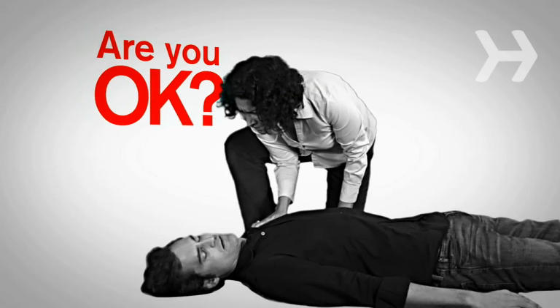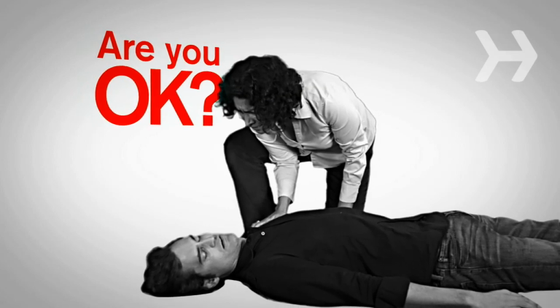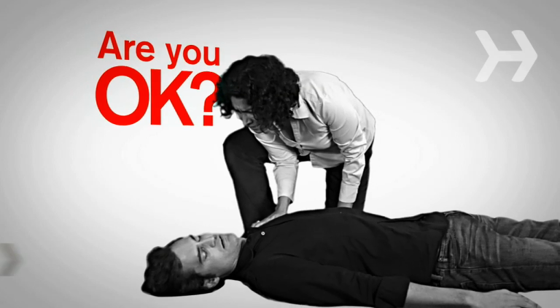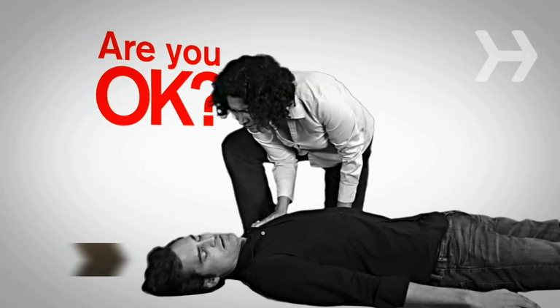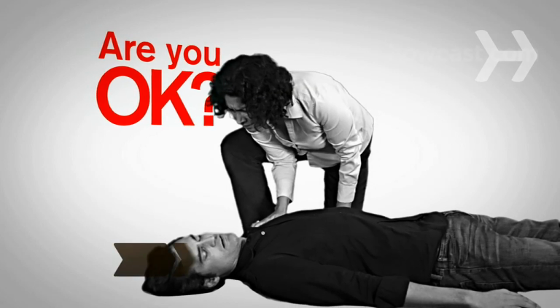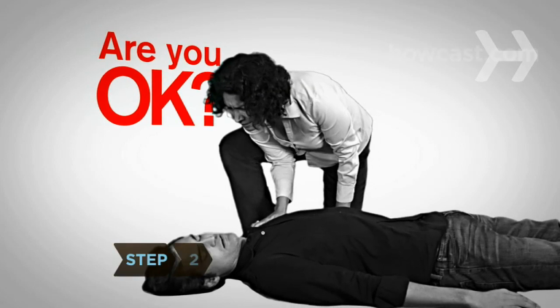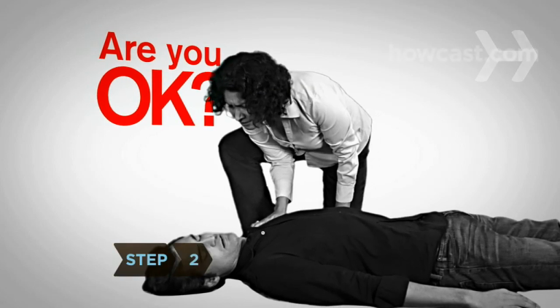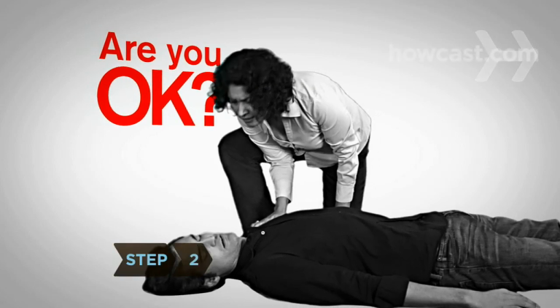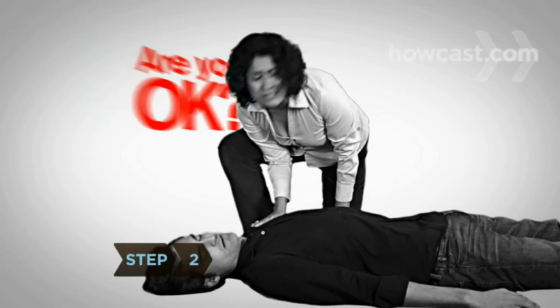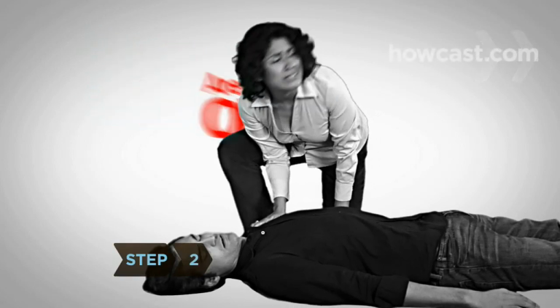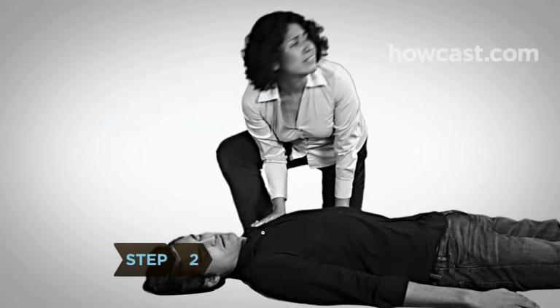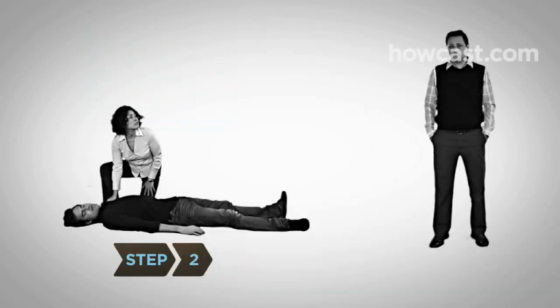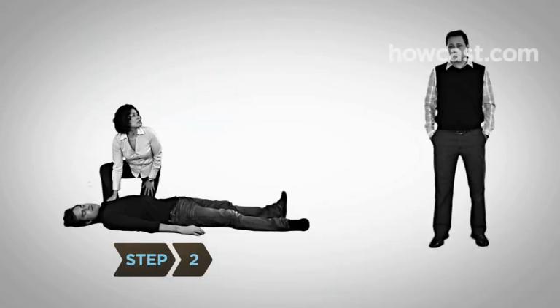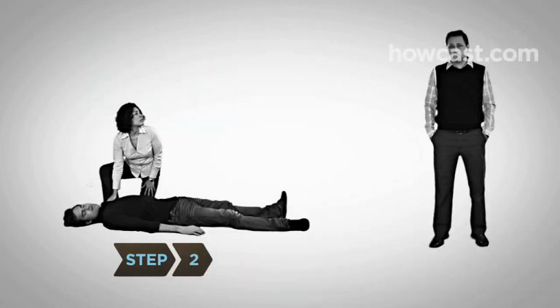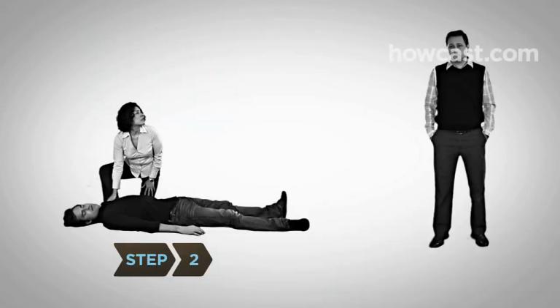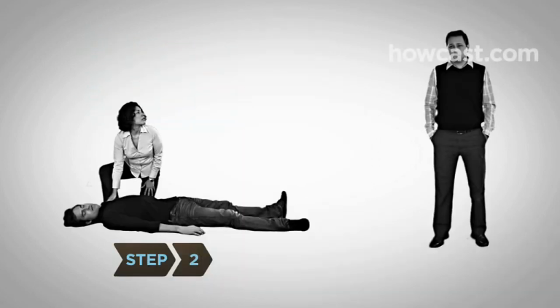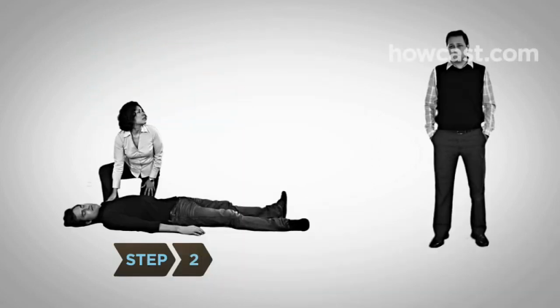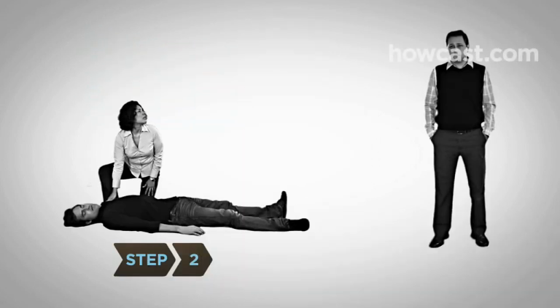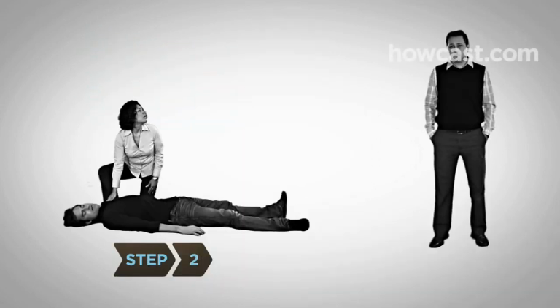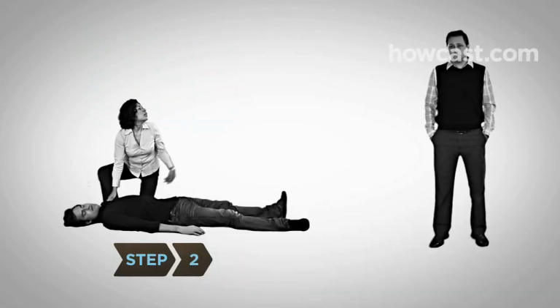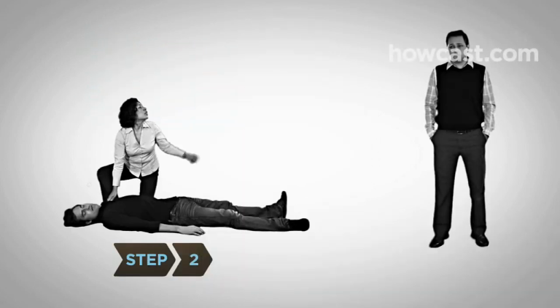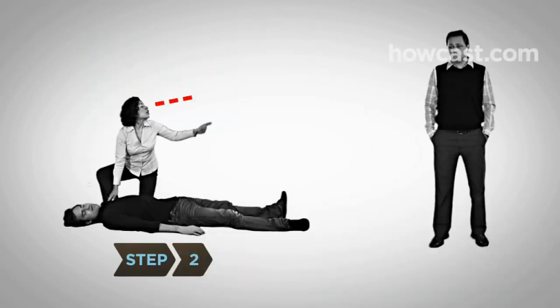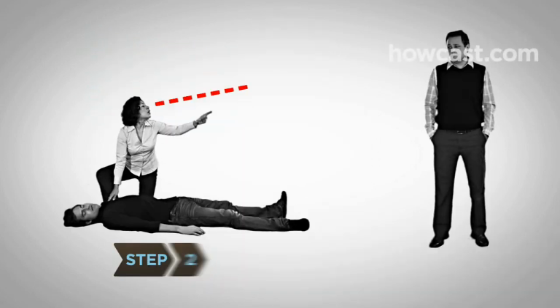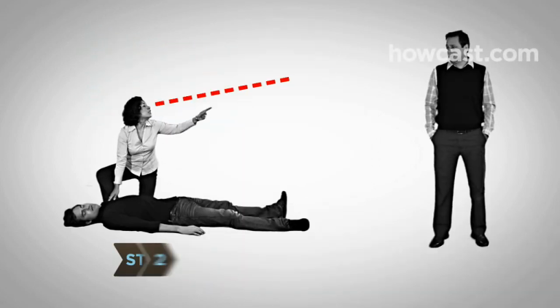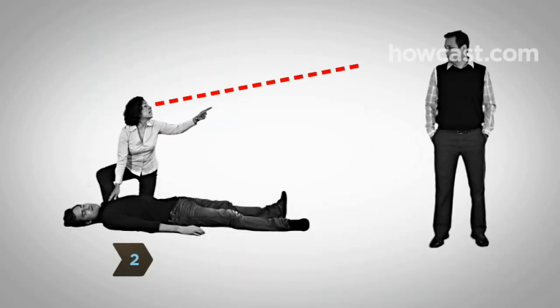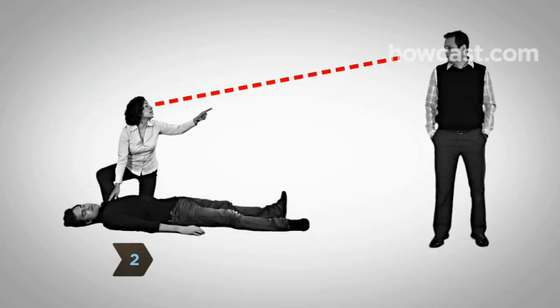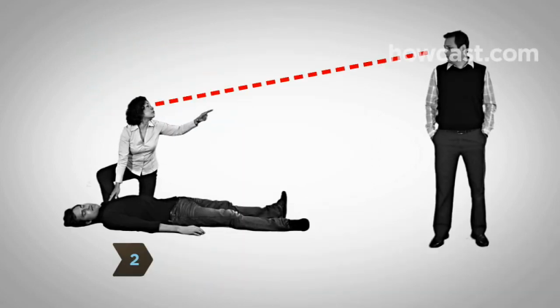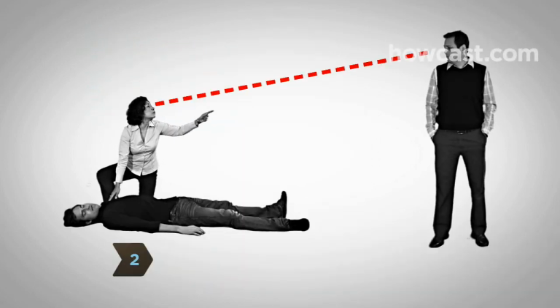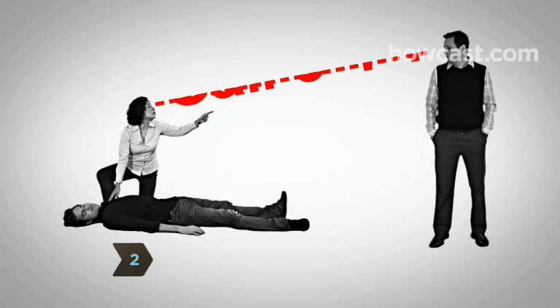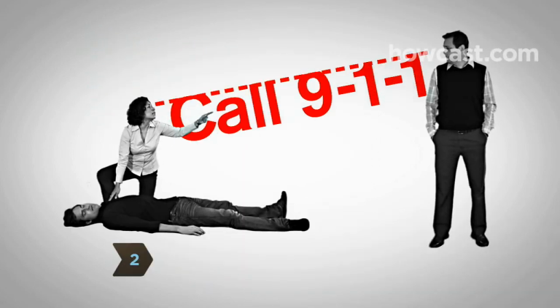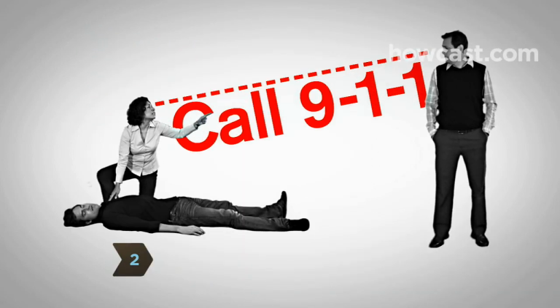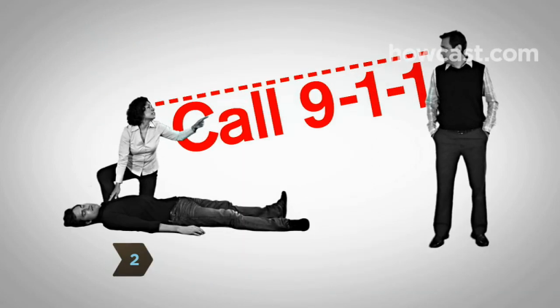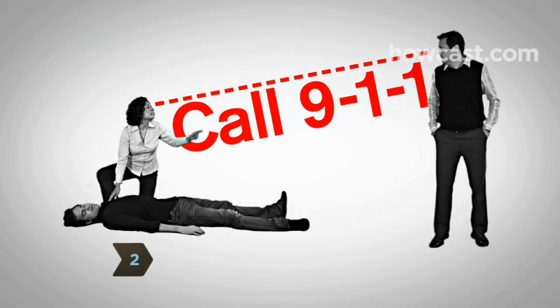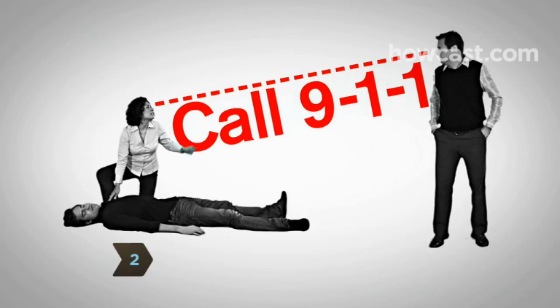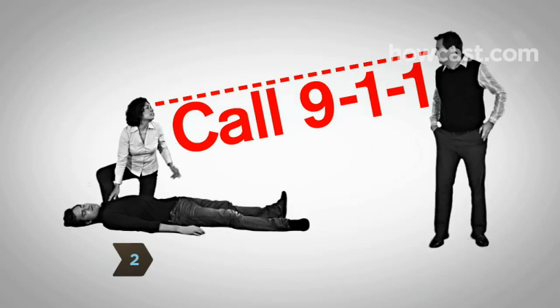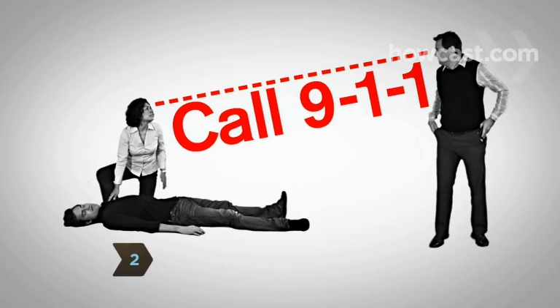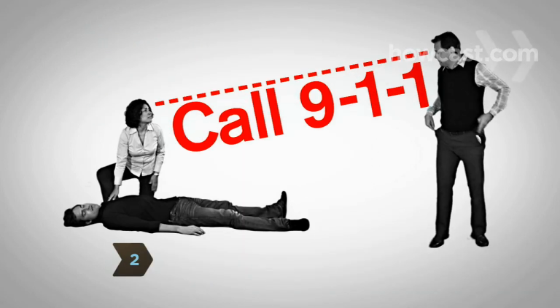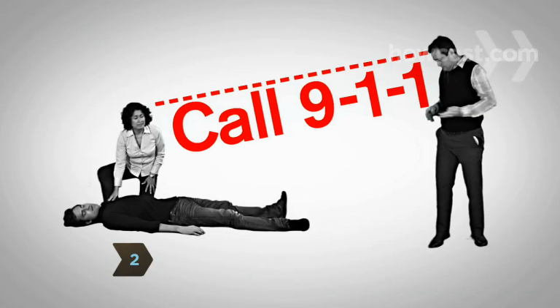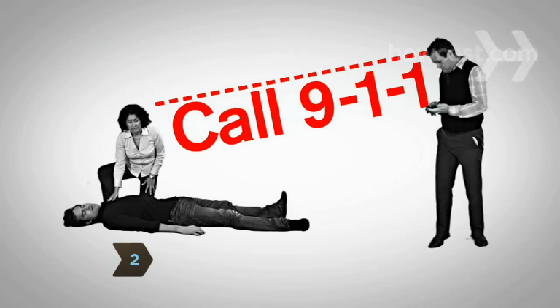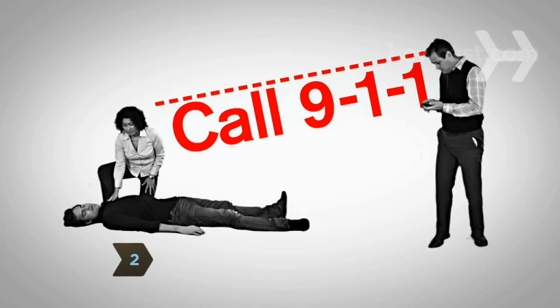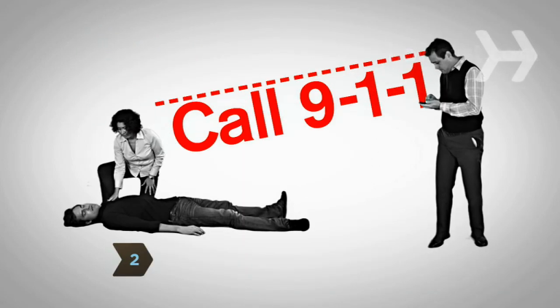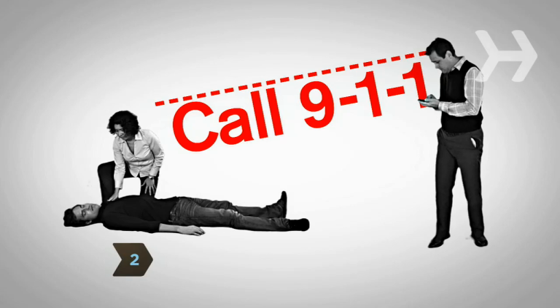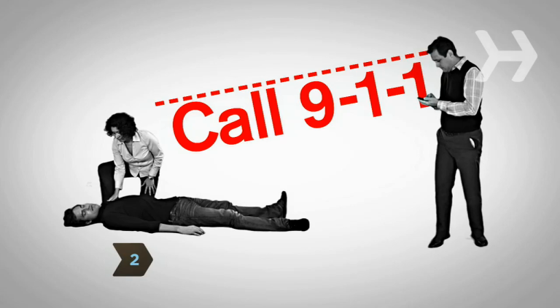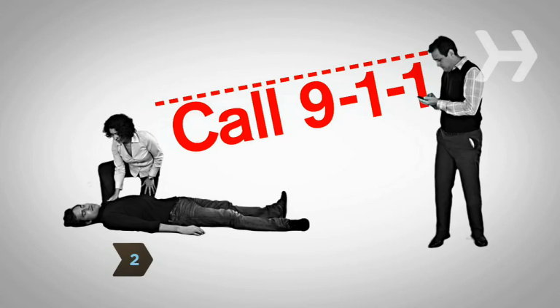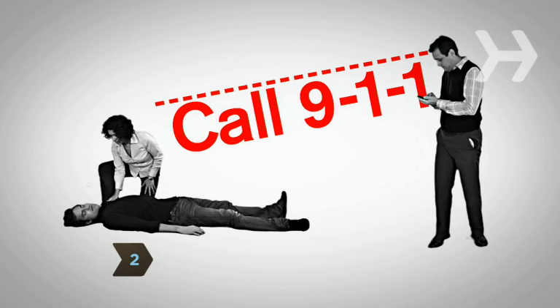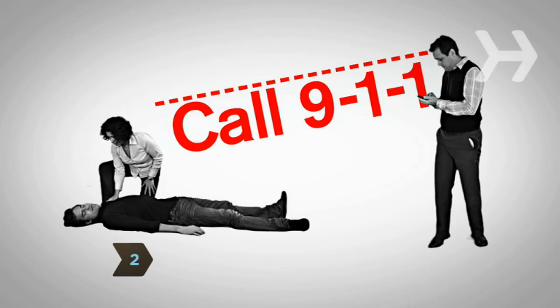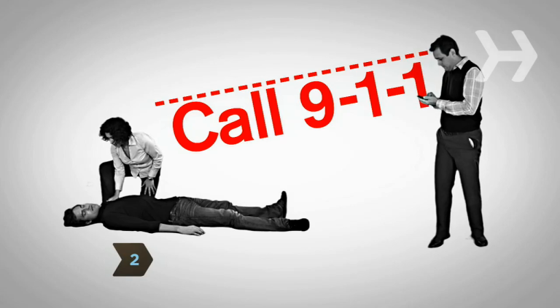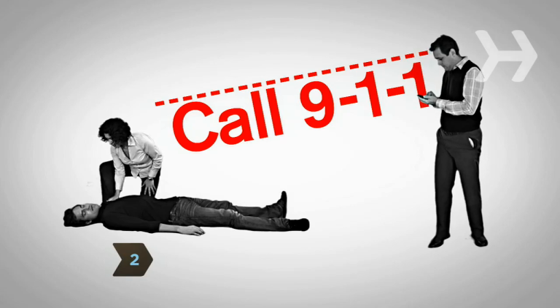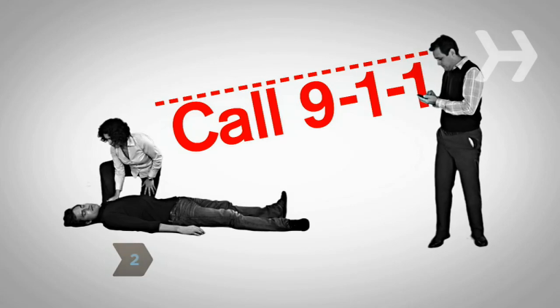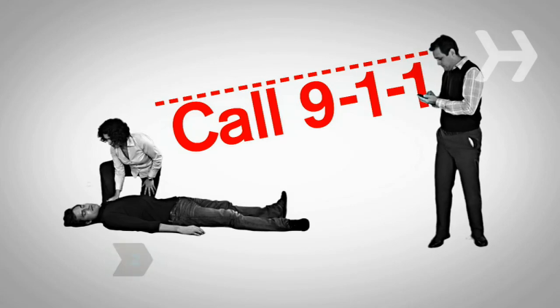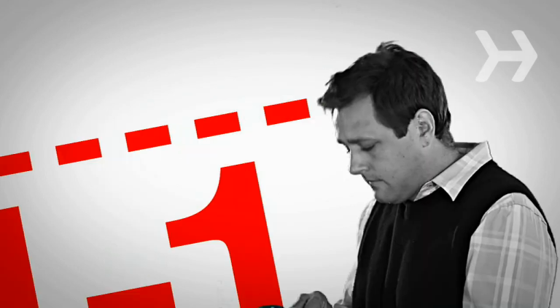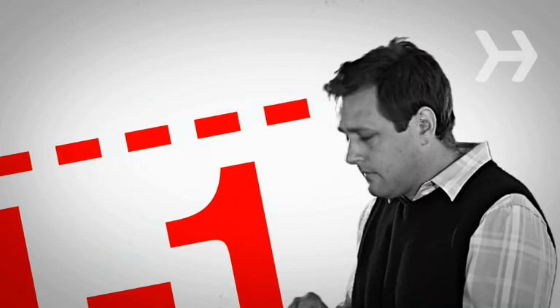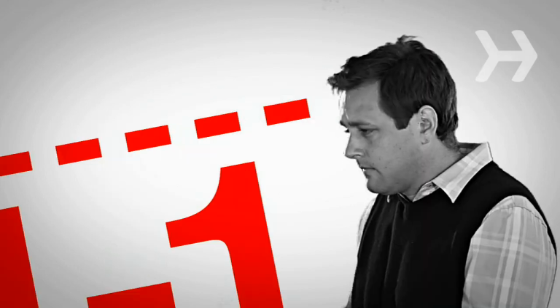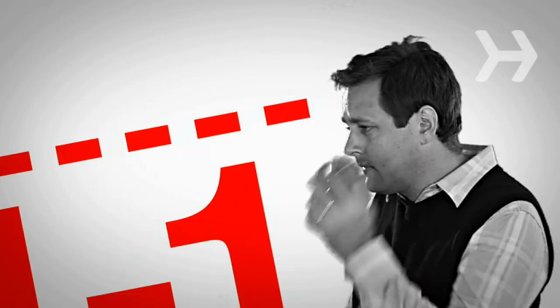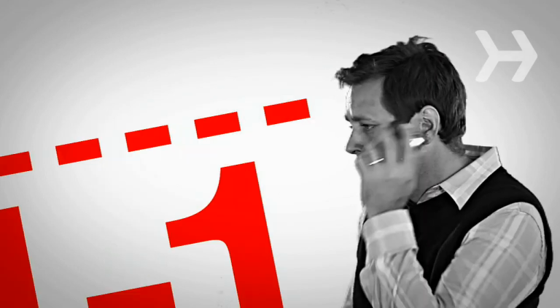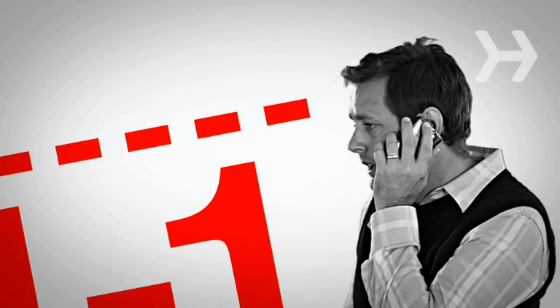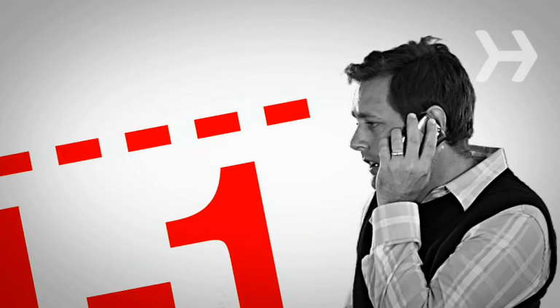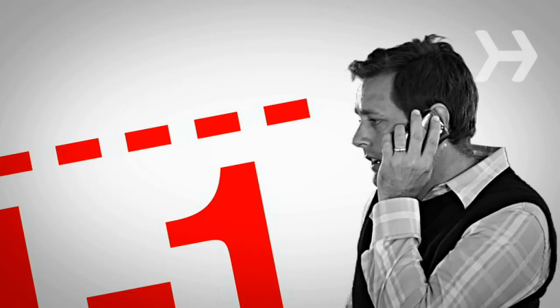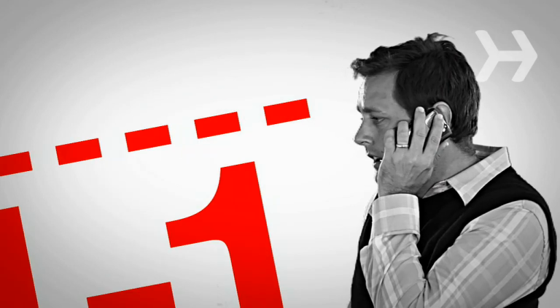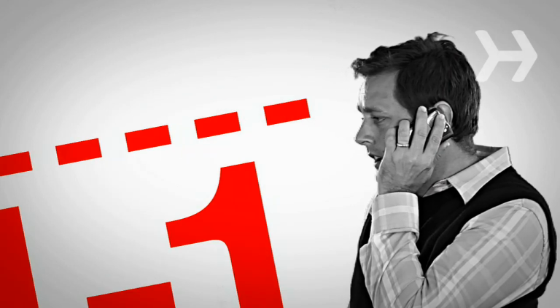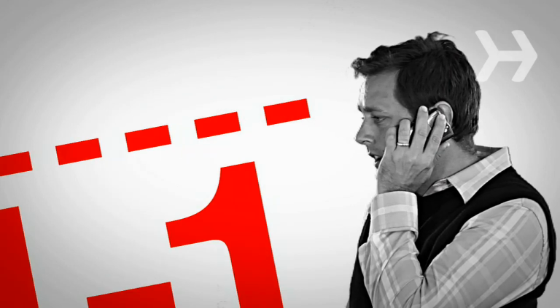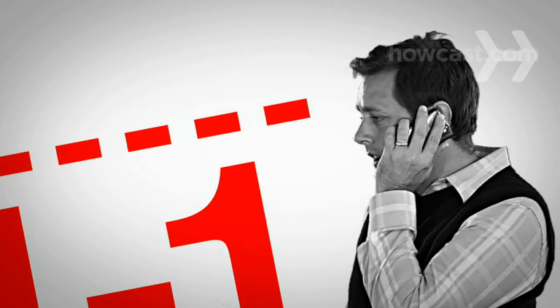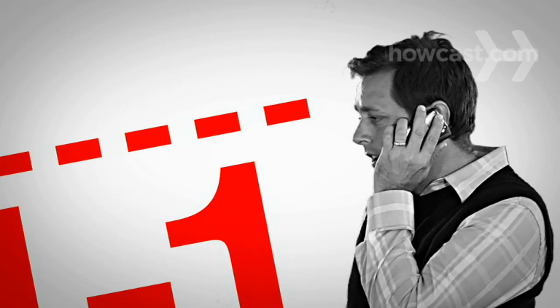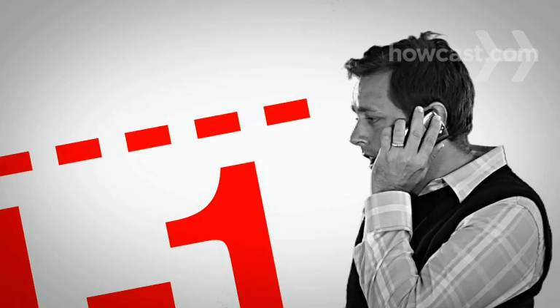Step 2. If they don't respond, call or send someone to call 911 or the local emergency number right away.